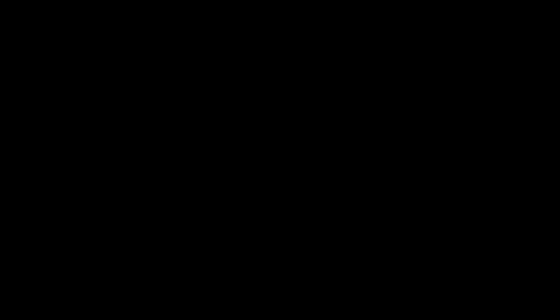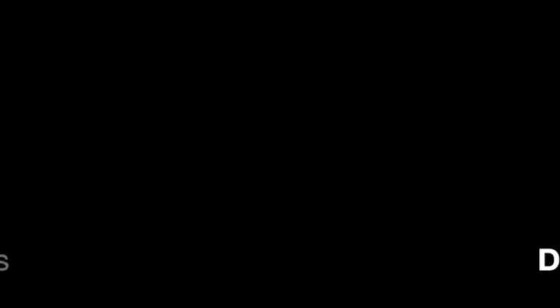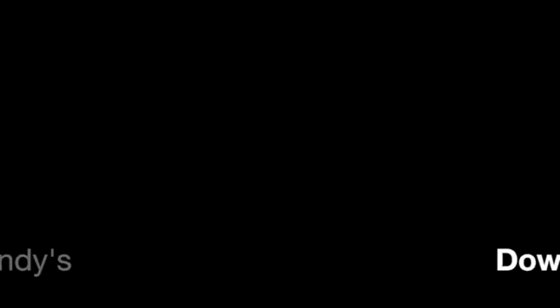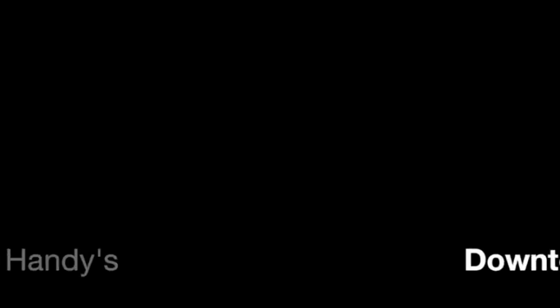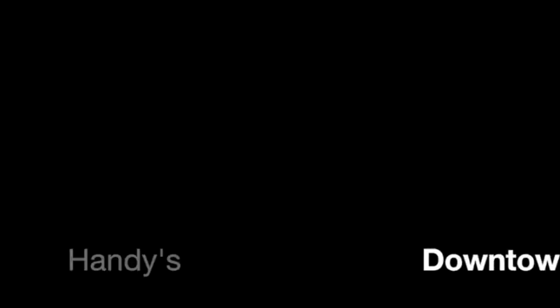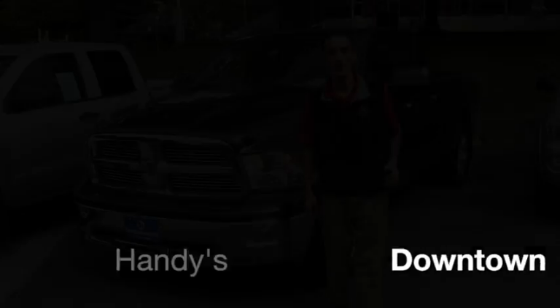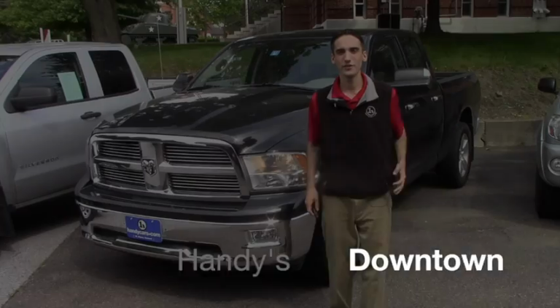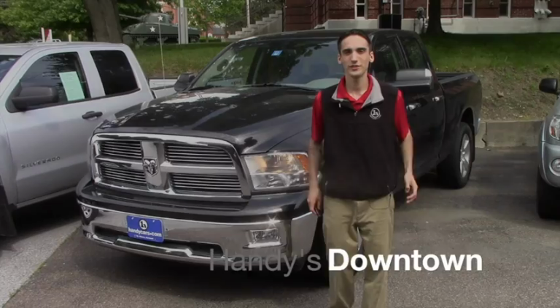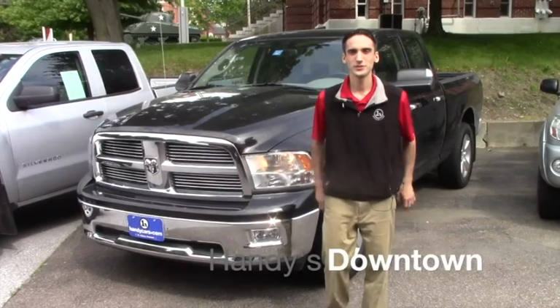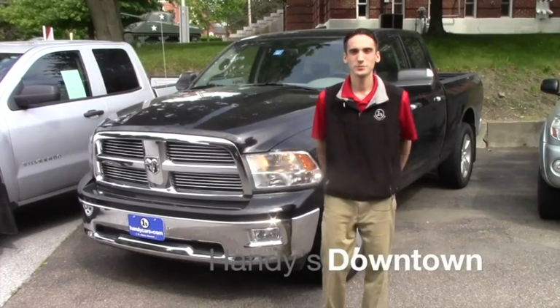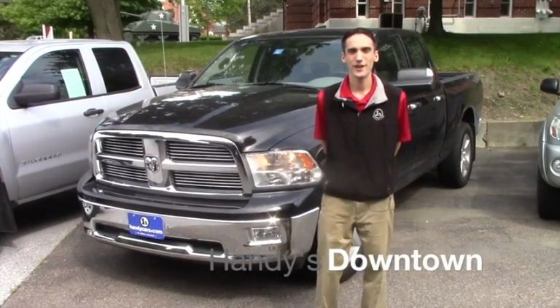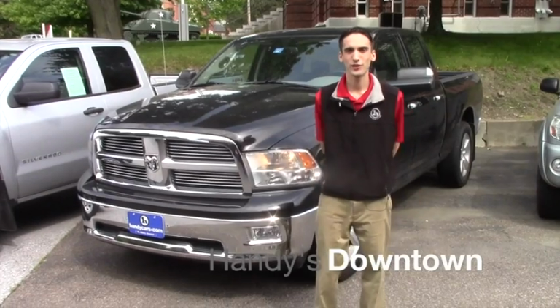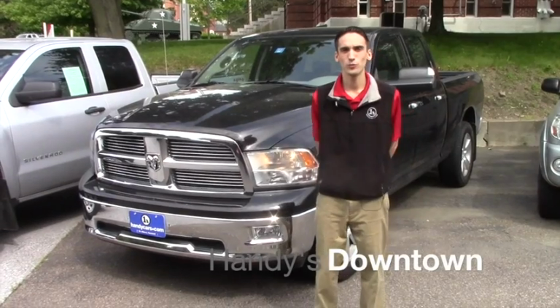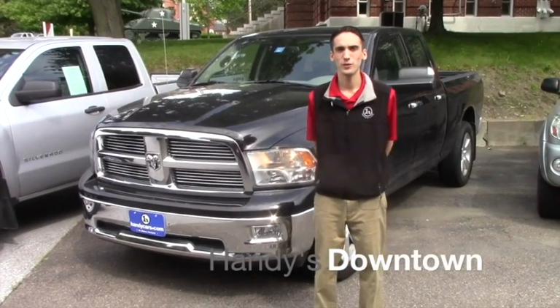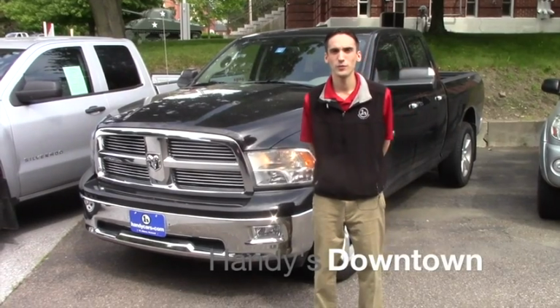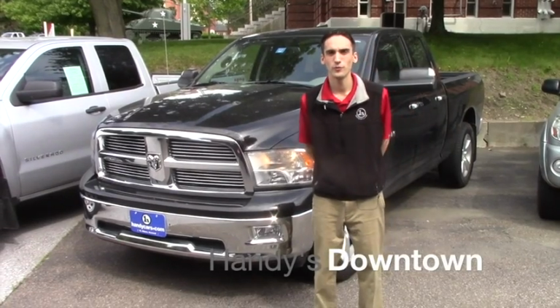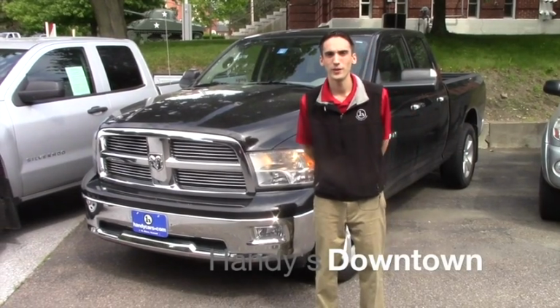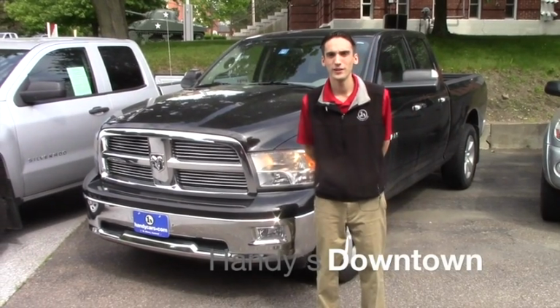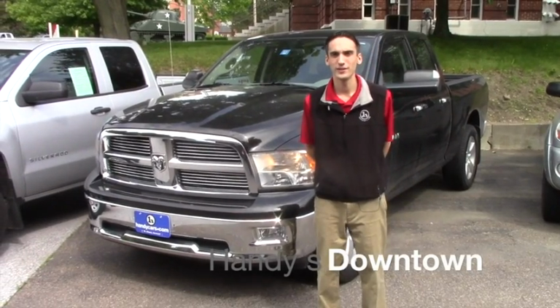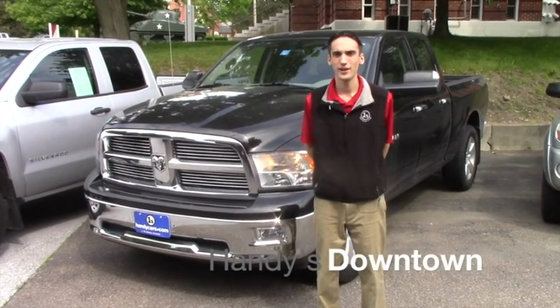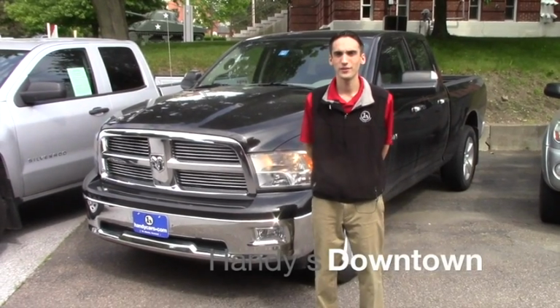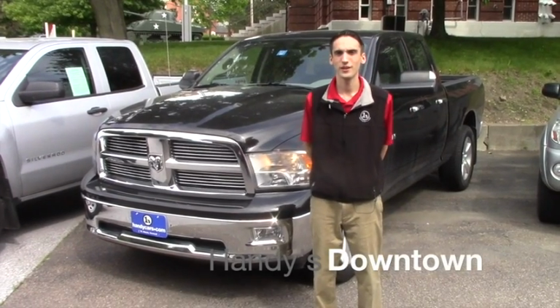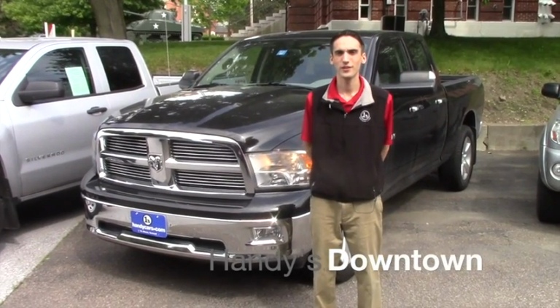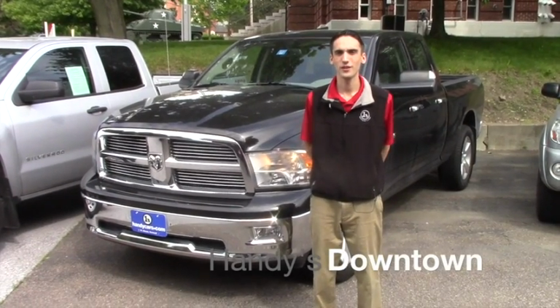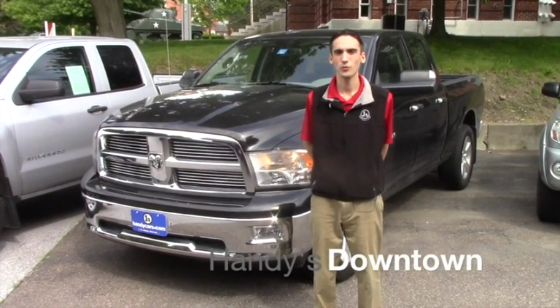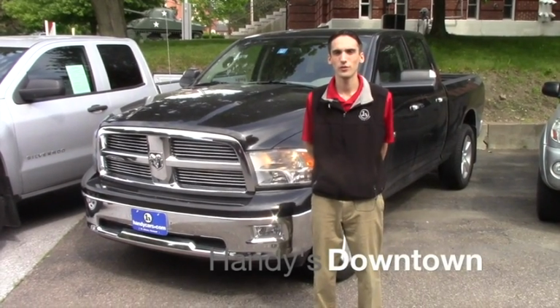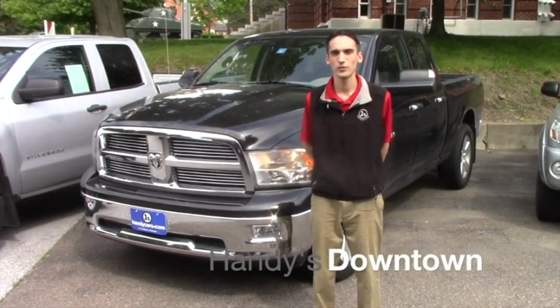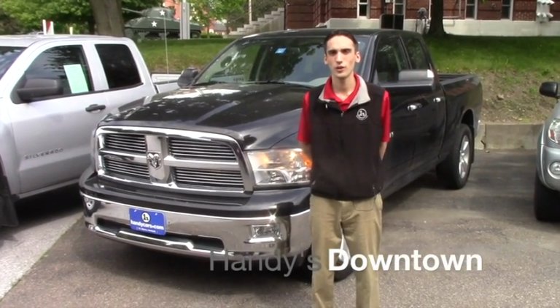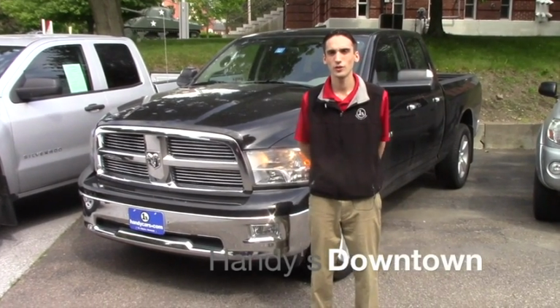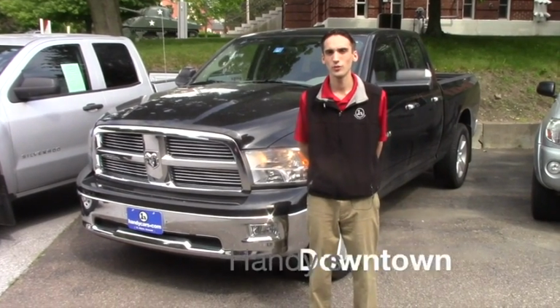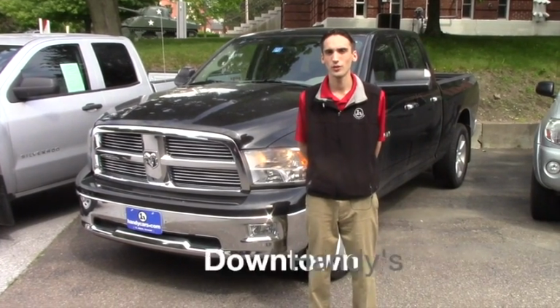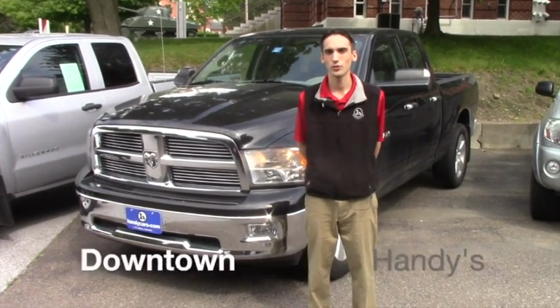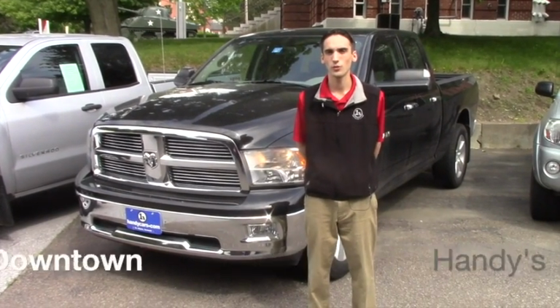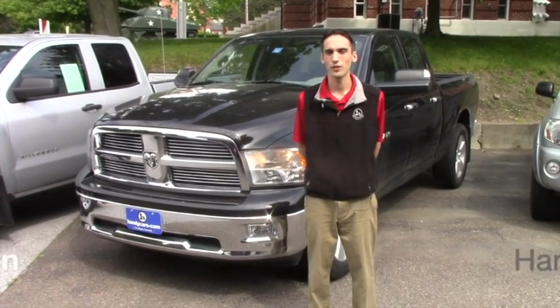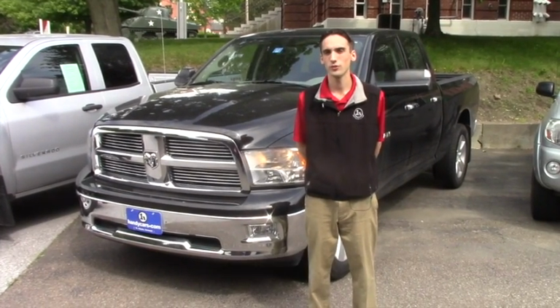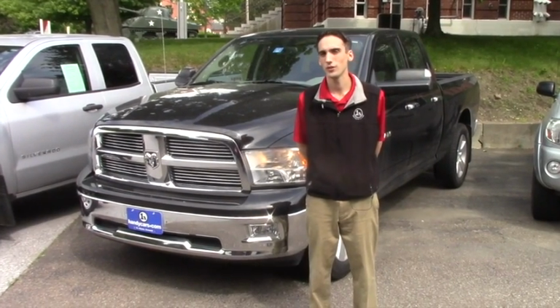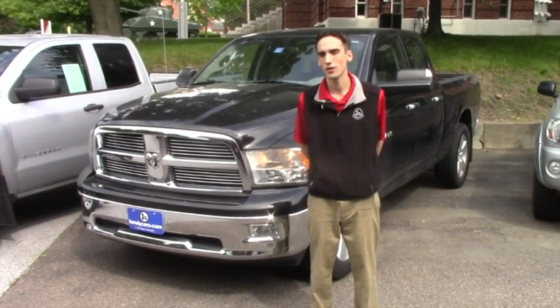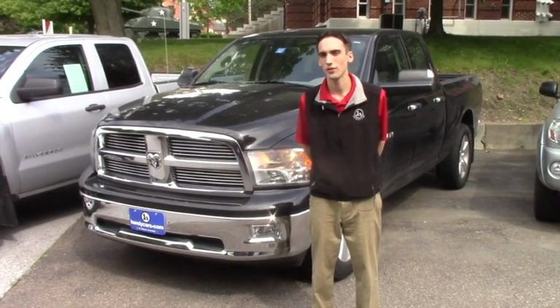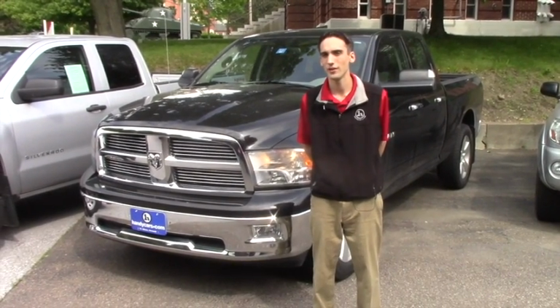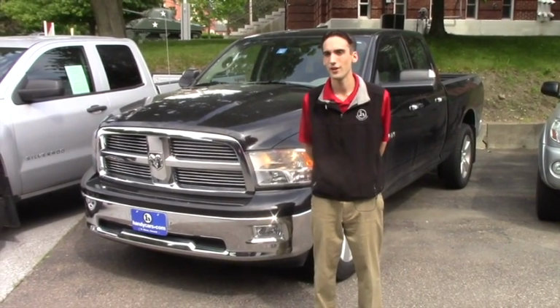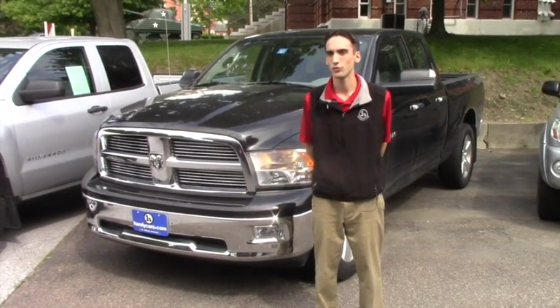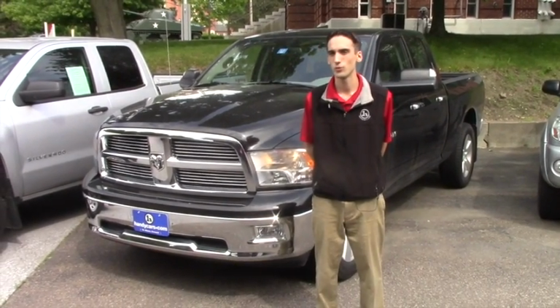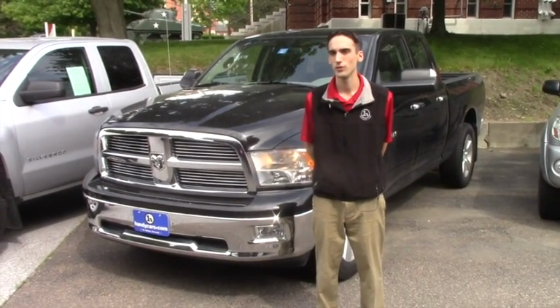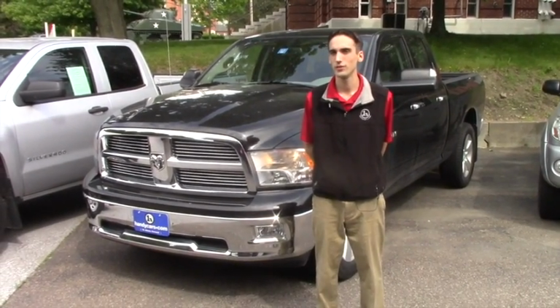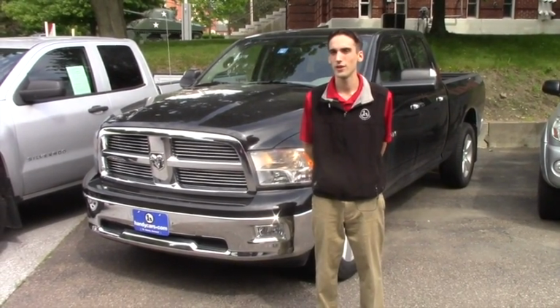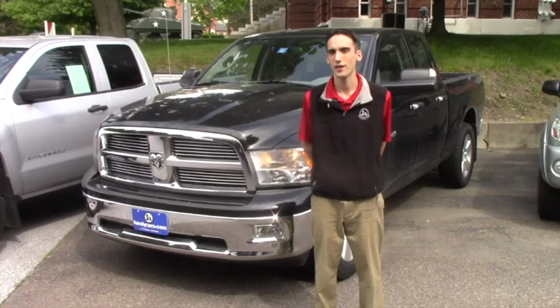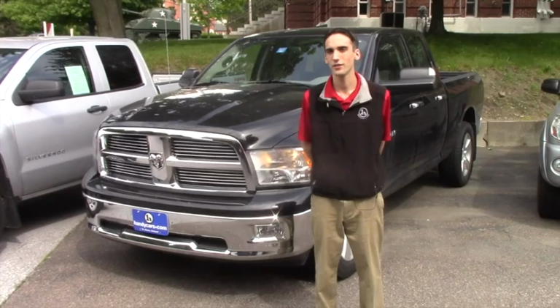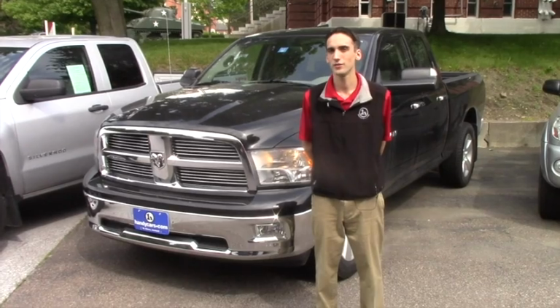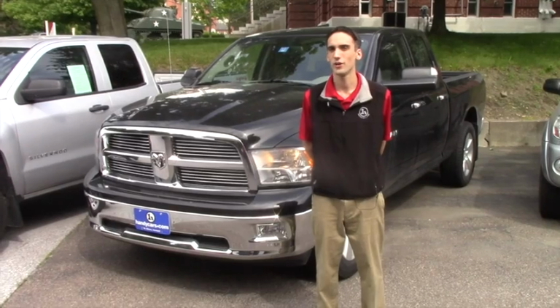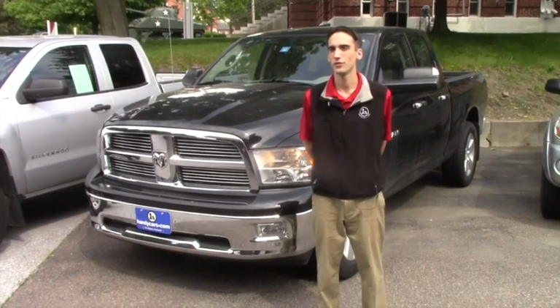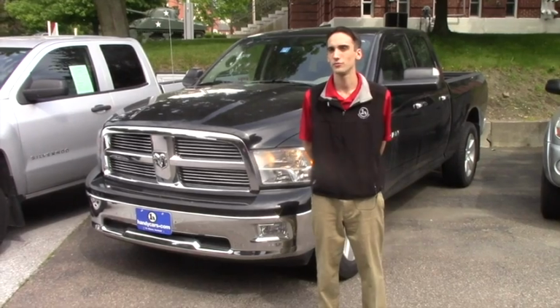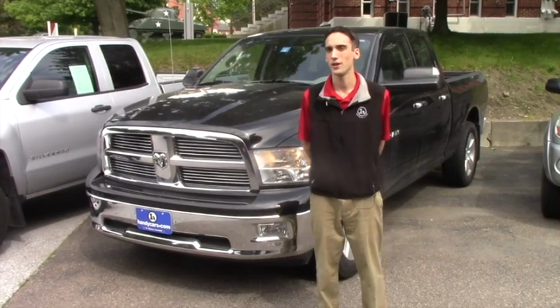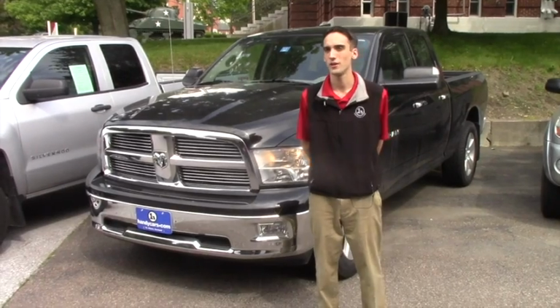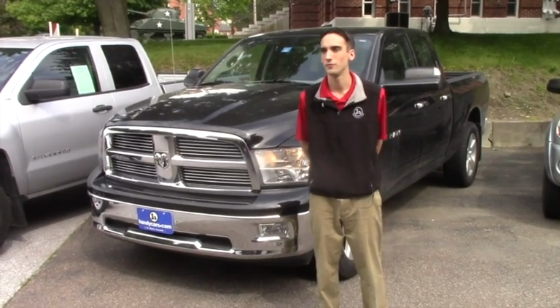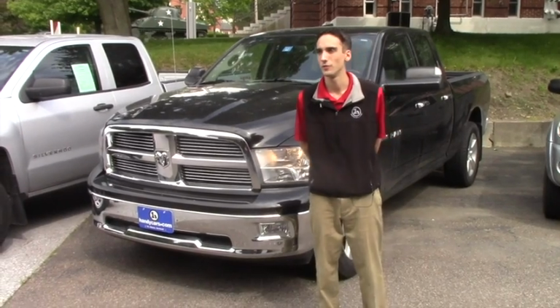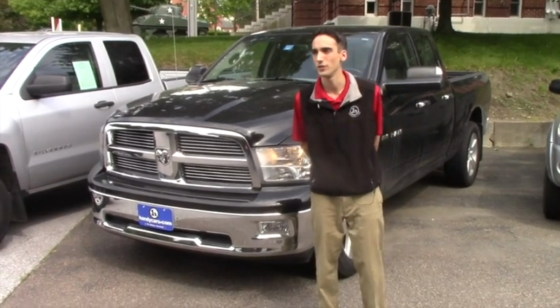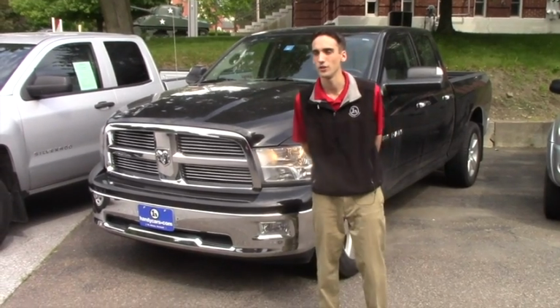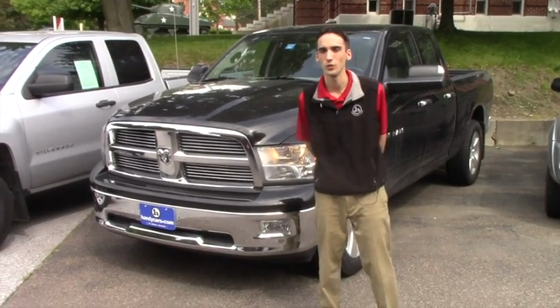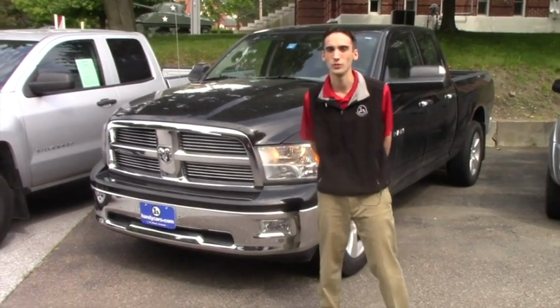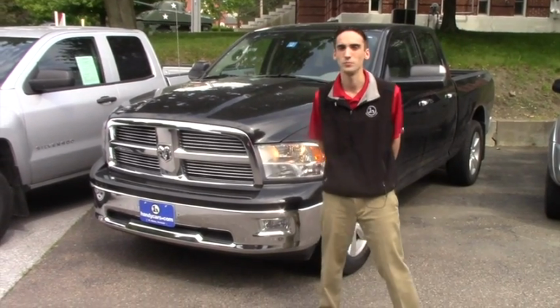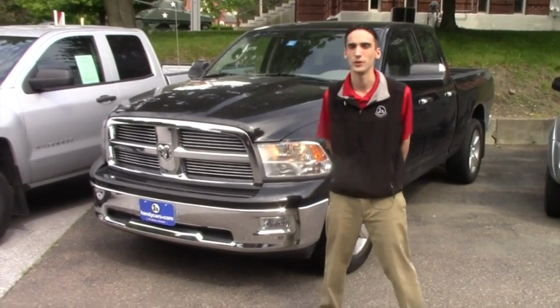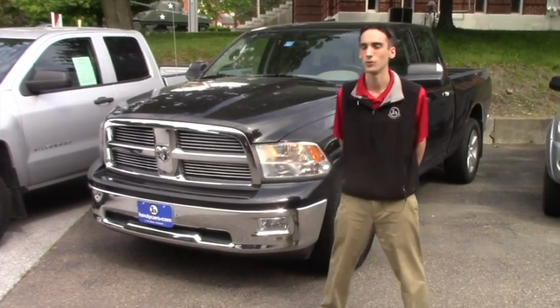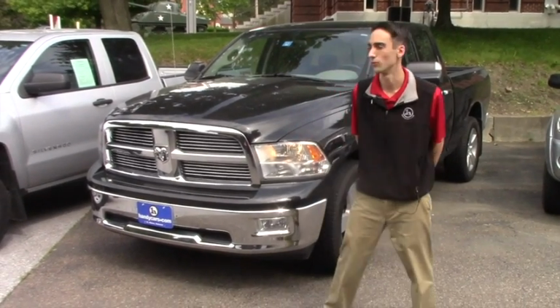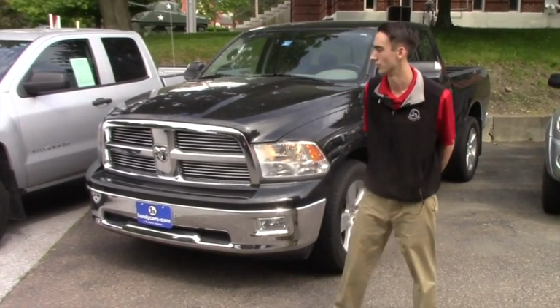Hello Mary, this is Matthew Rehmet from Handy Downtown. I want to thank you on acquiring our 2010 Dodge Ram 1500 Bighorn.